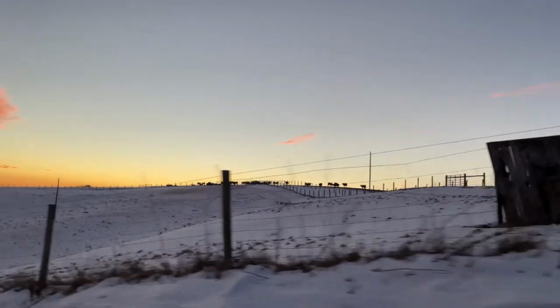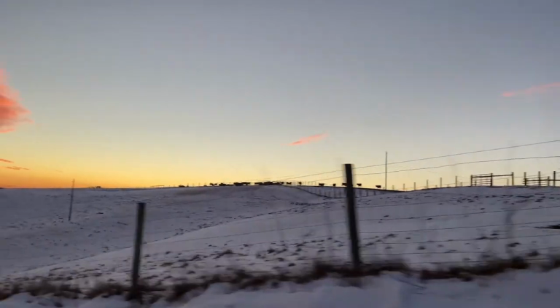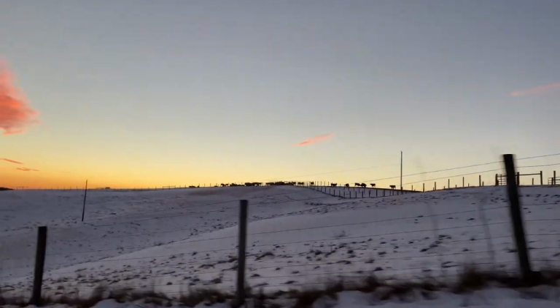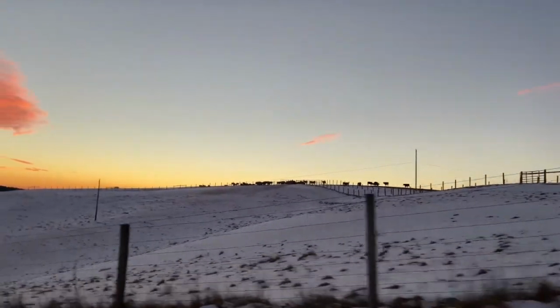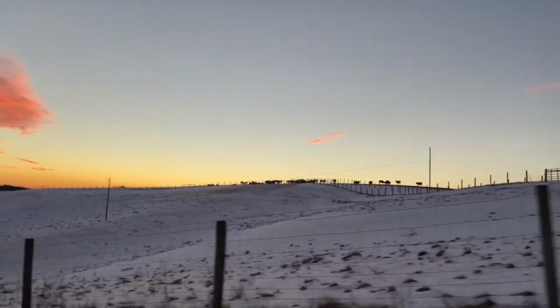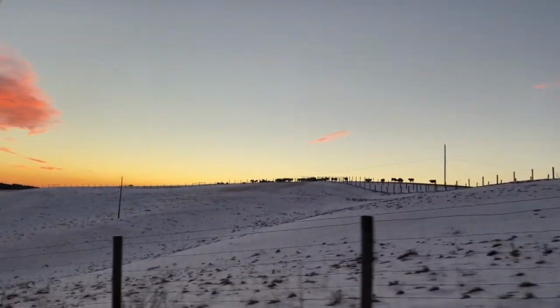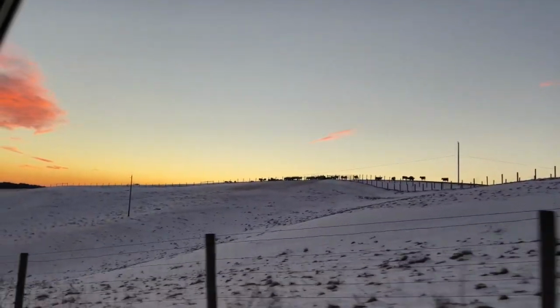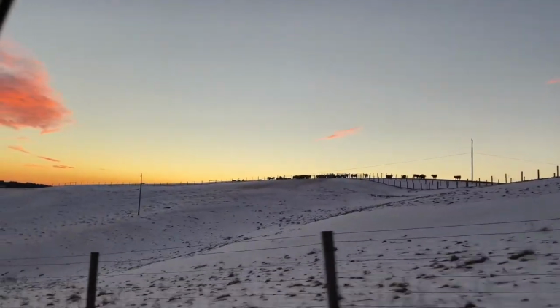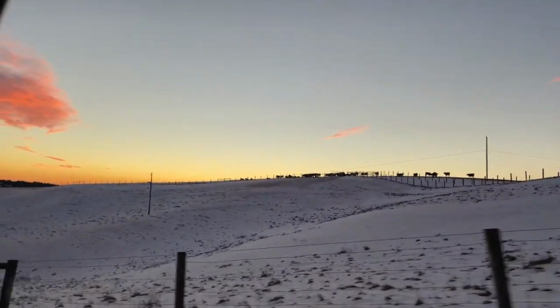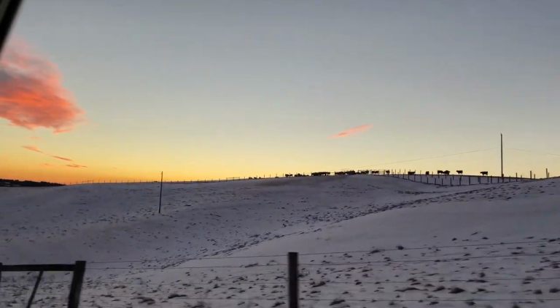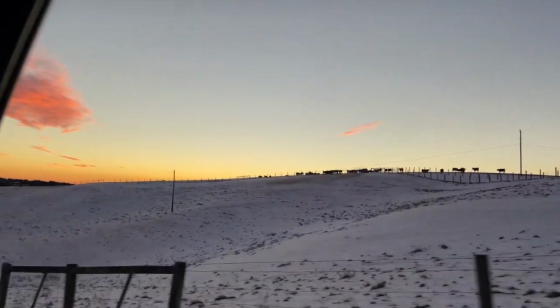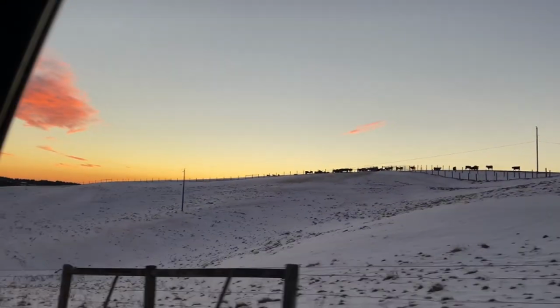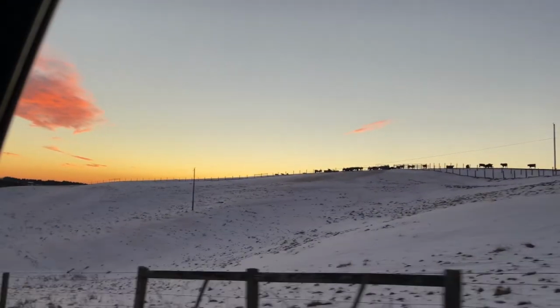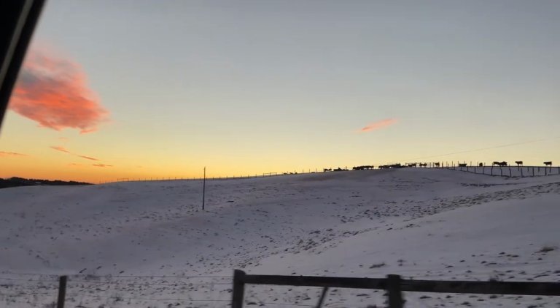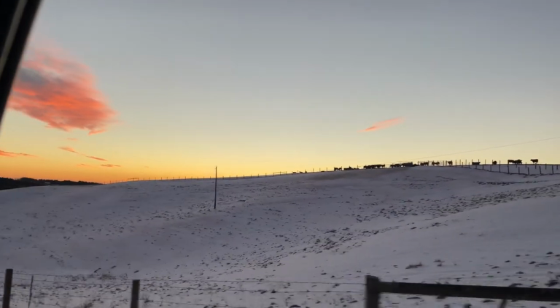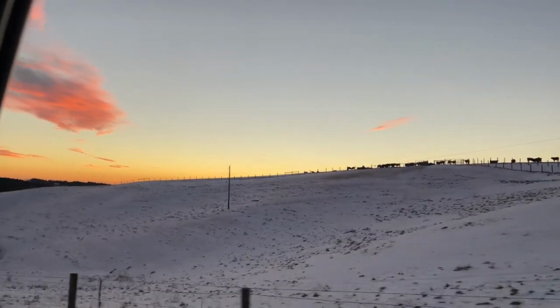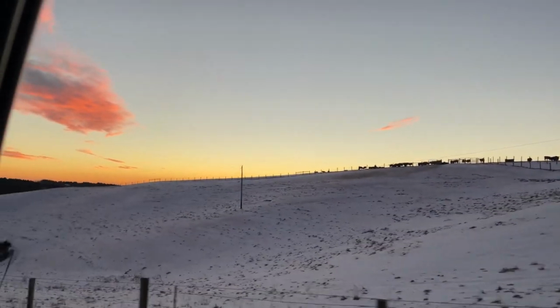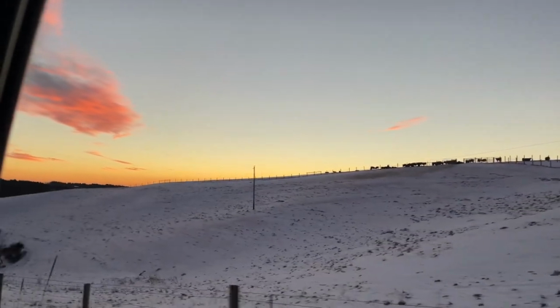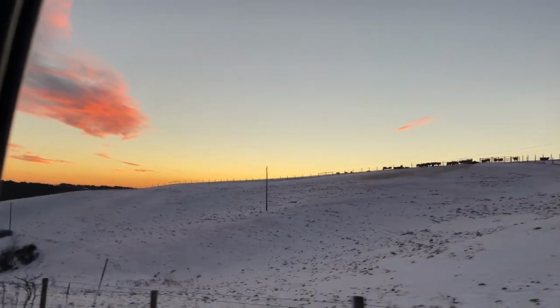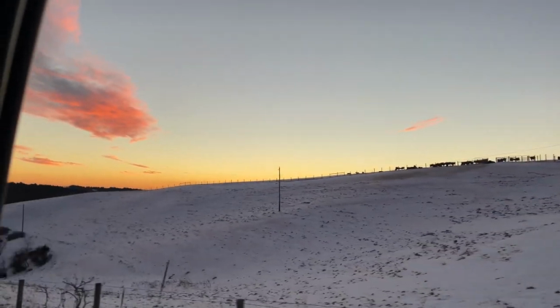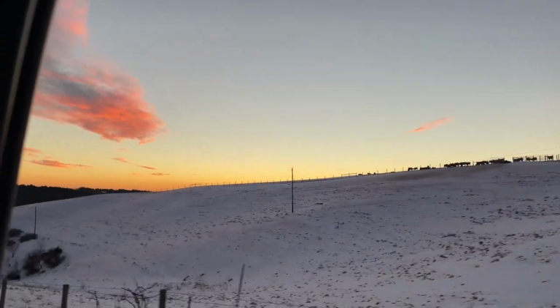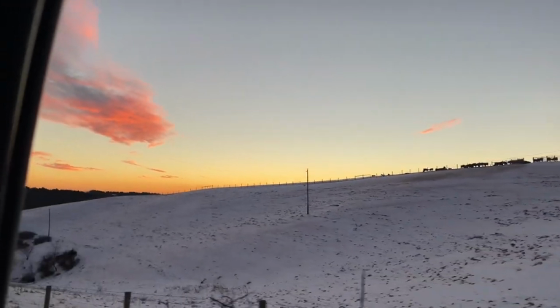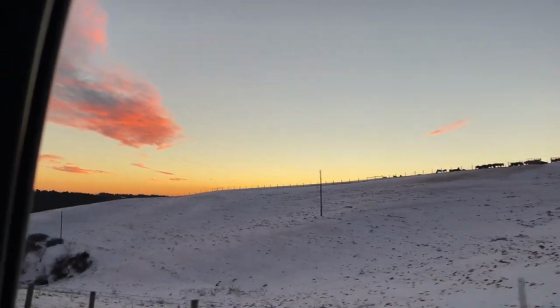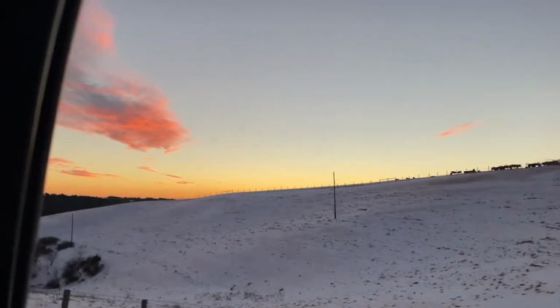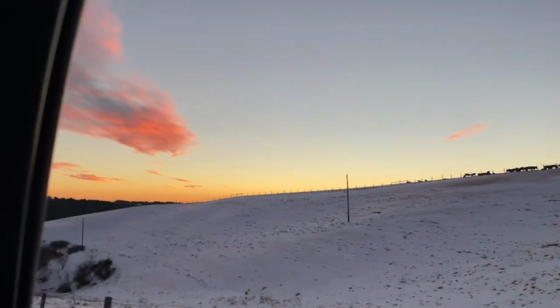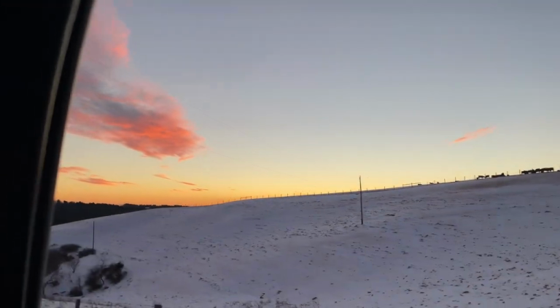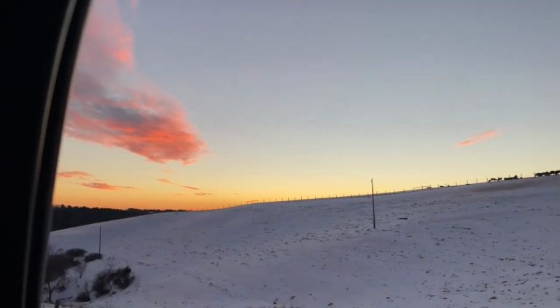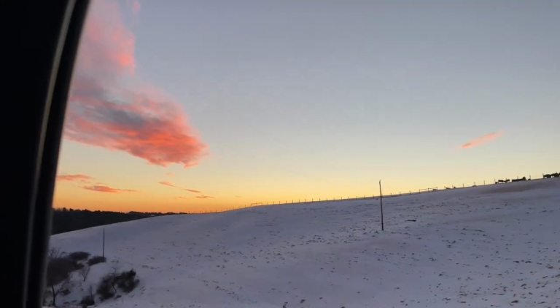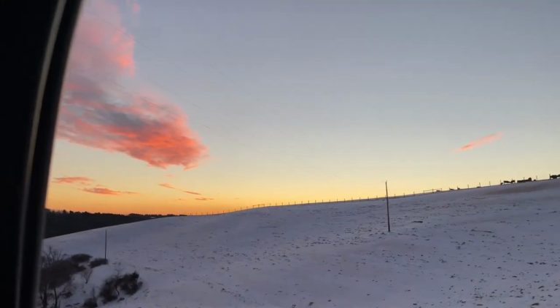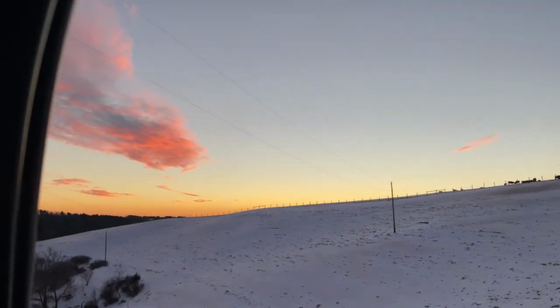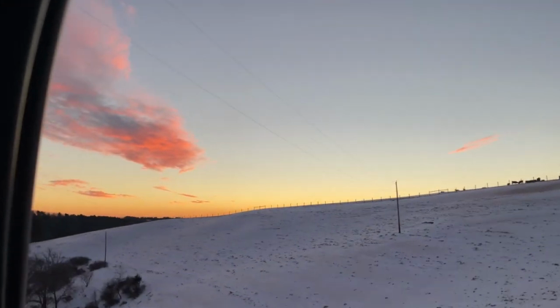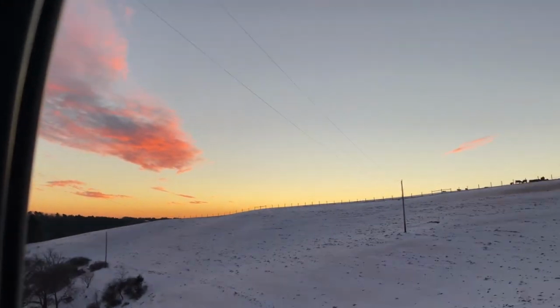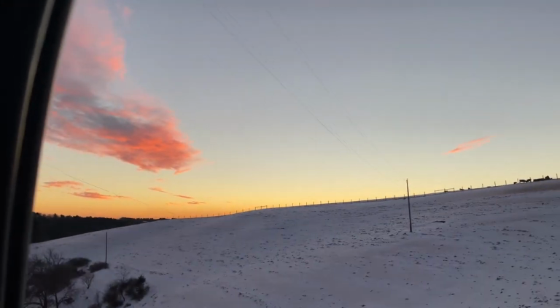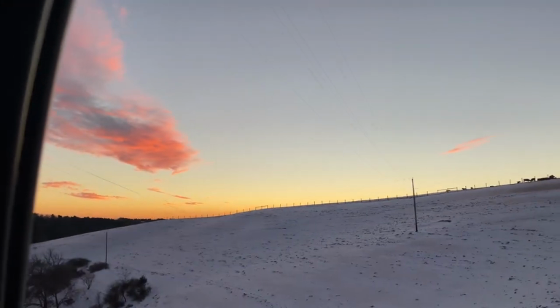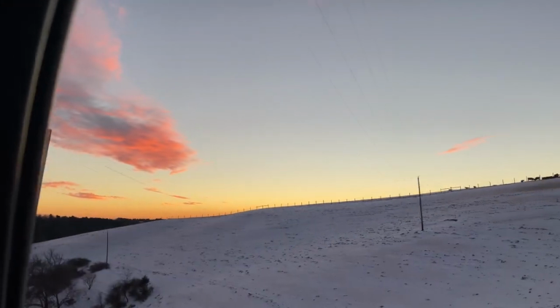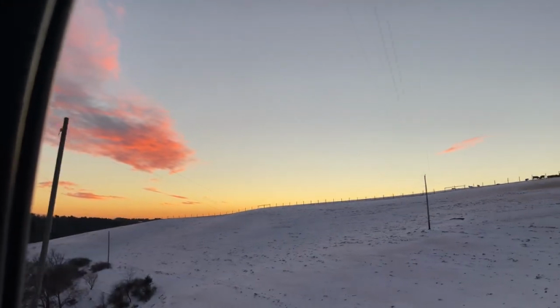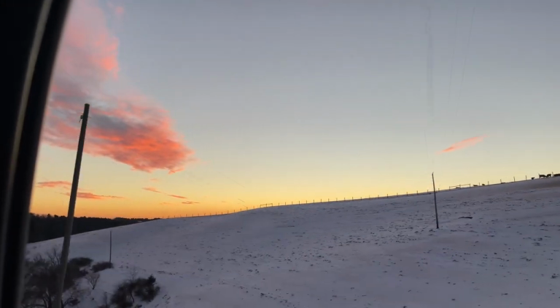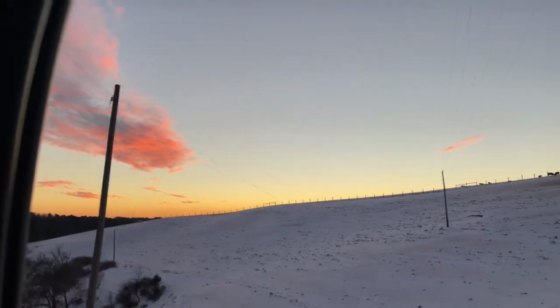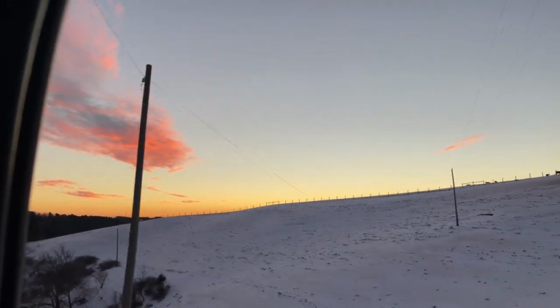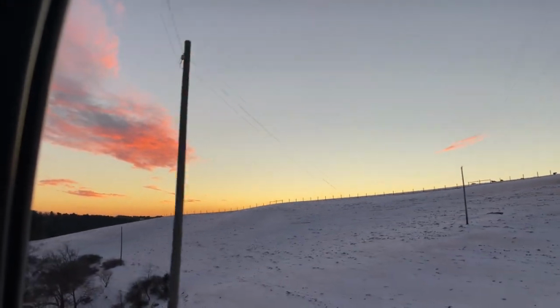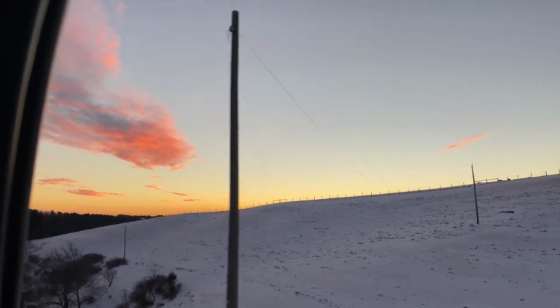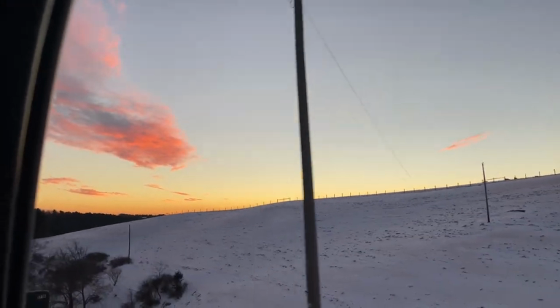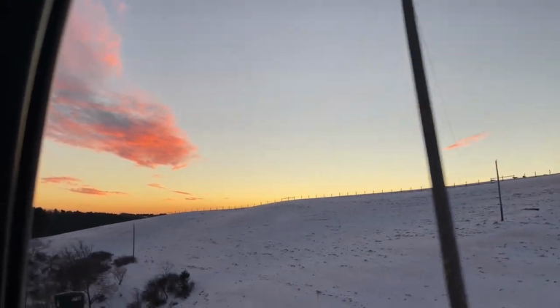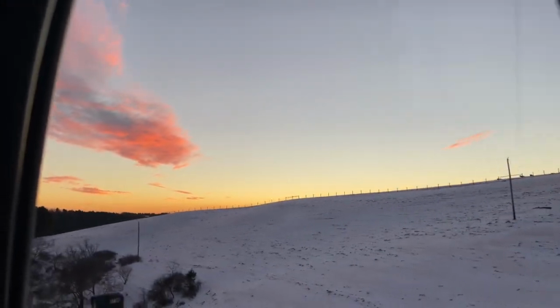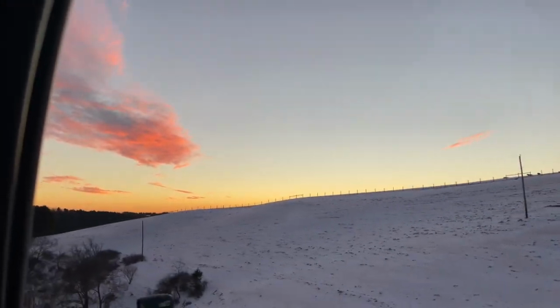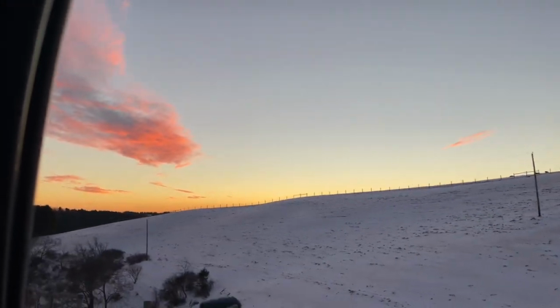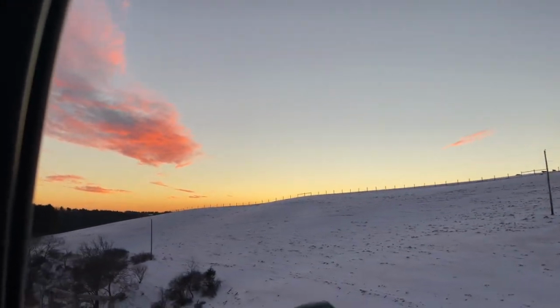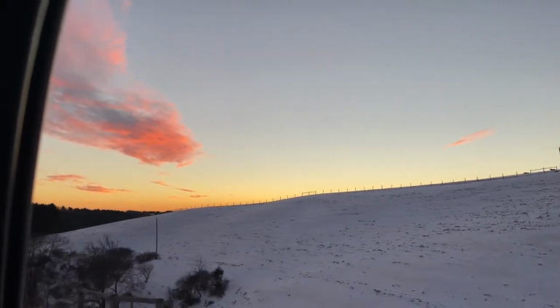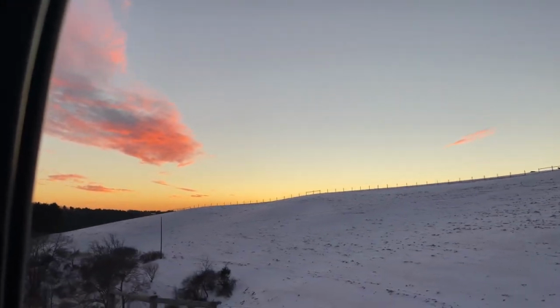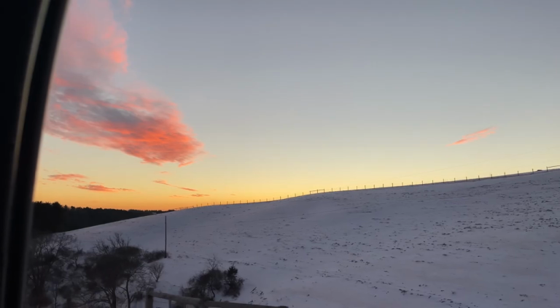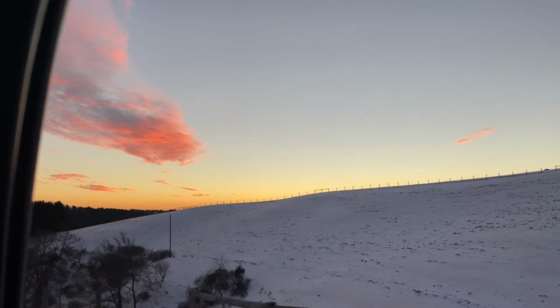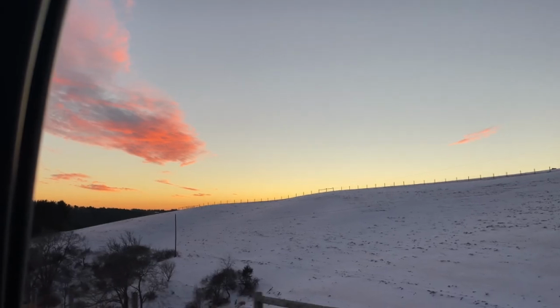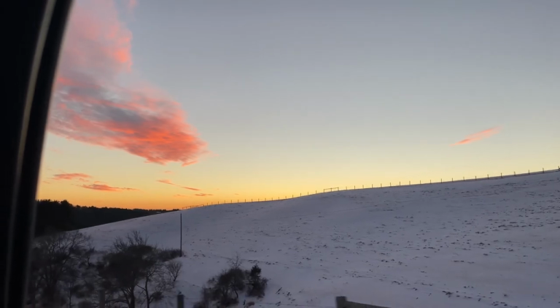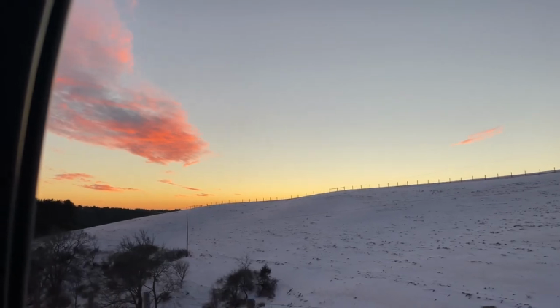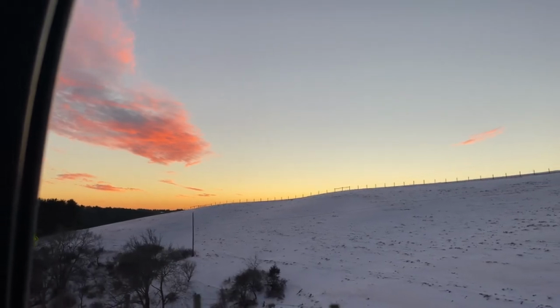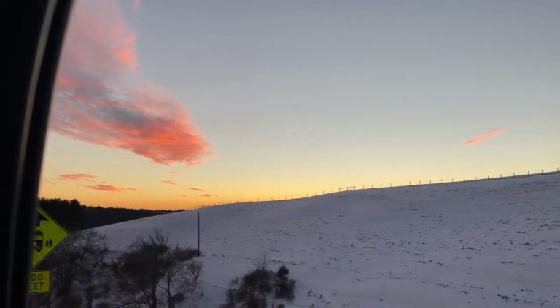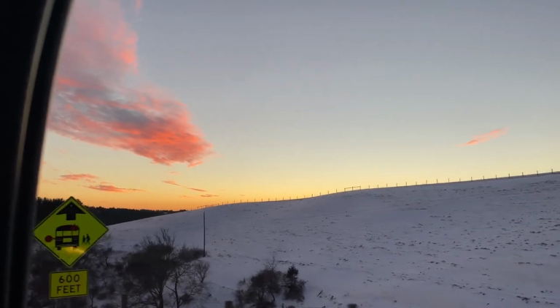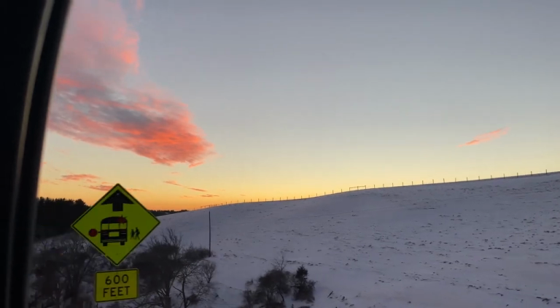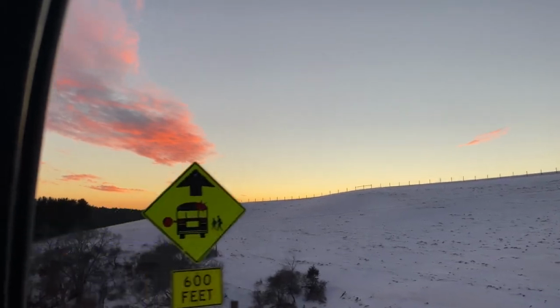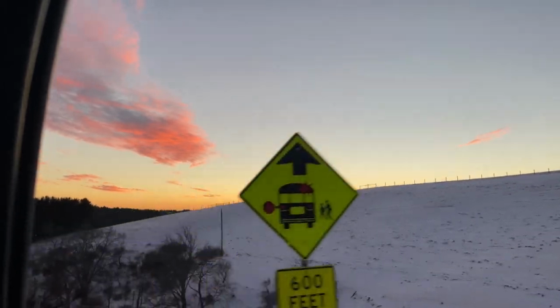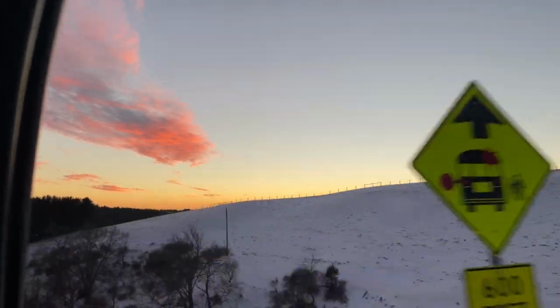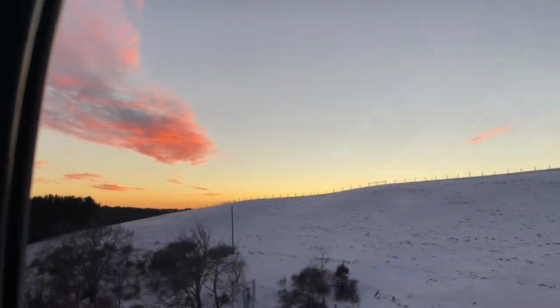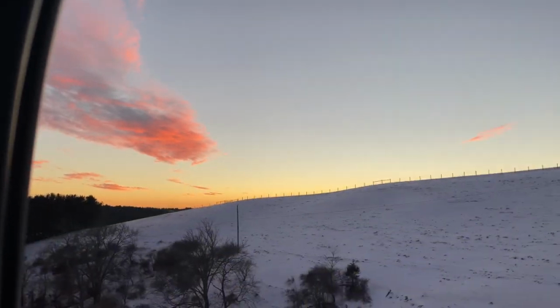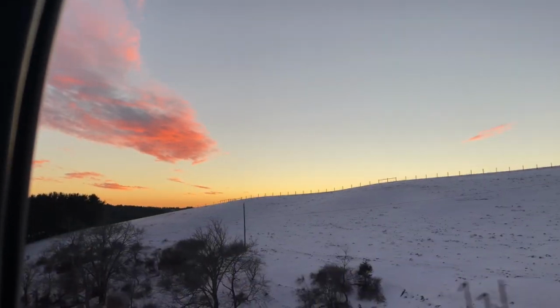We had to actually go and get some salt to put down on the ice to melt it.